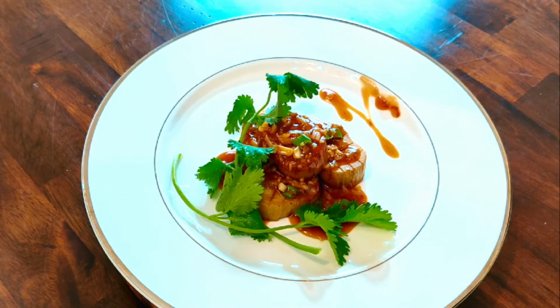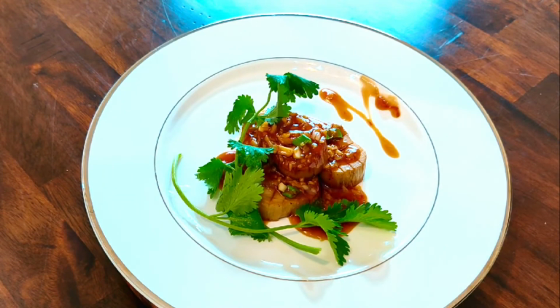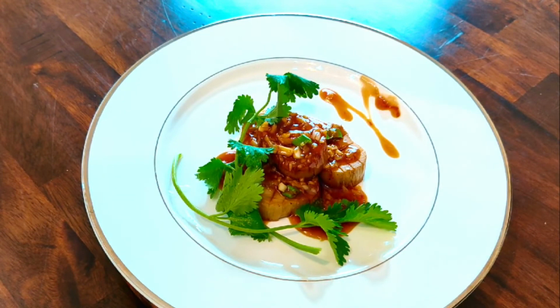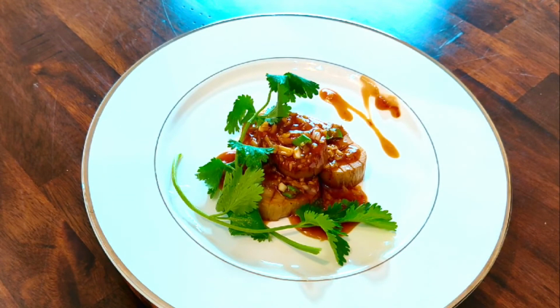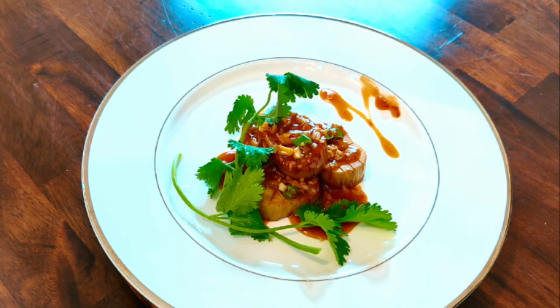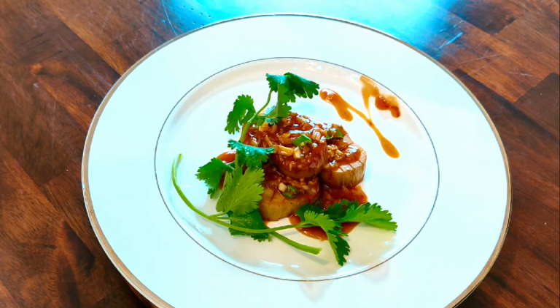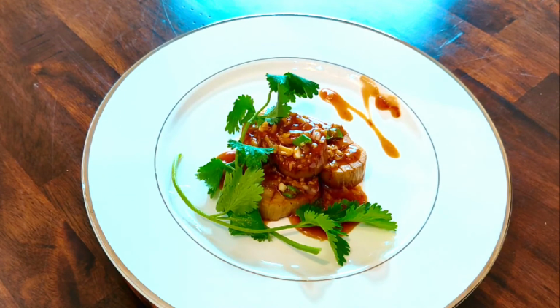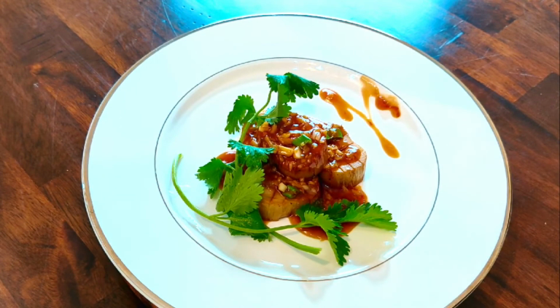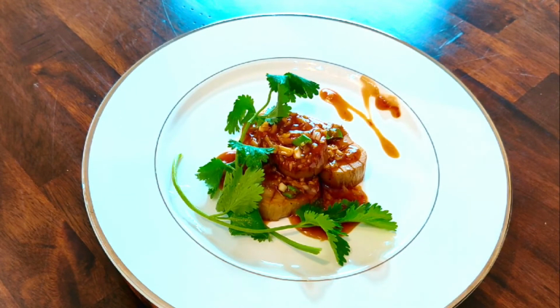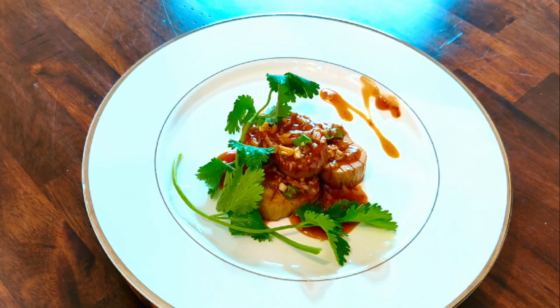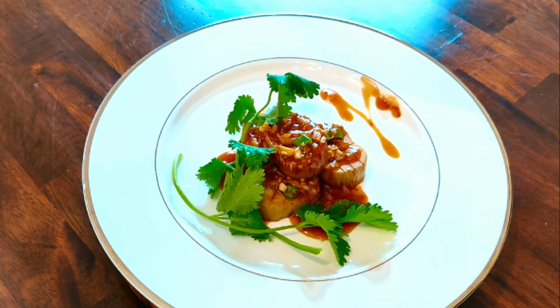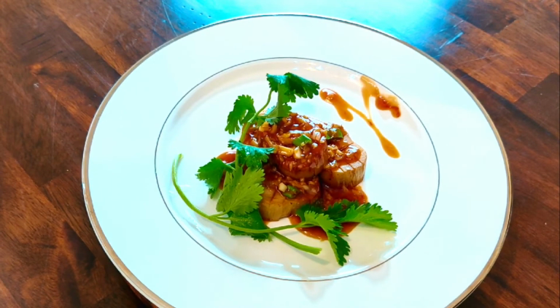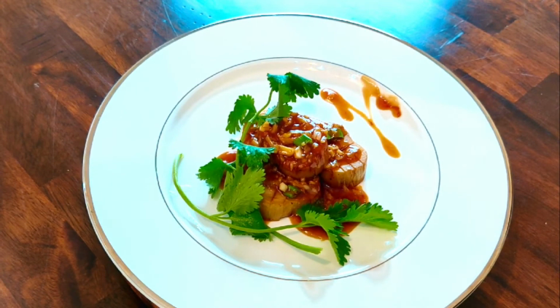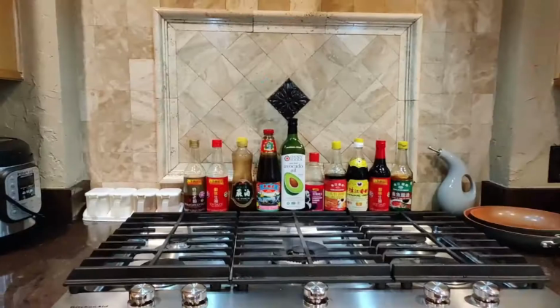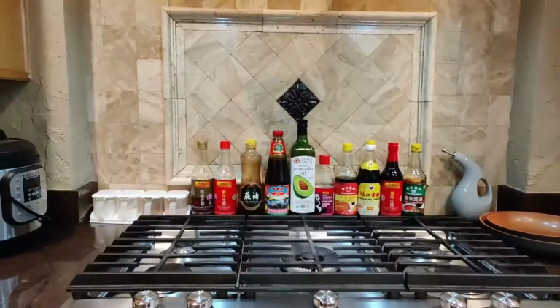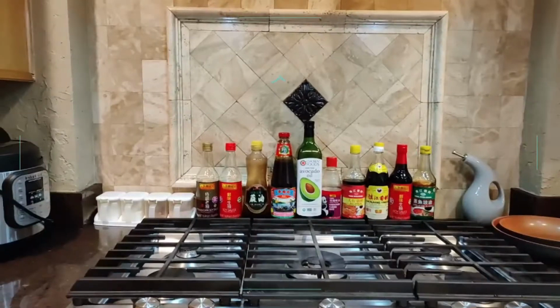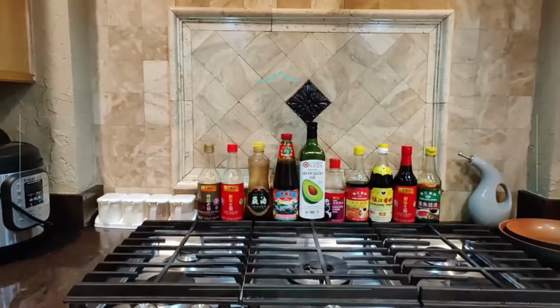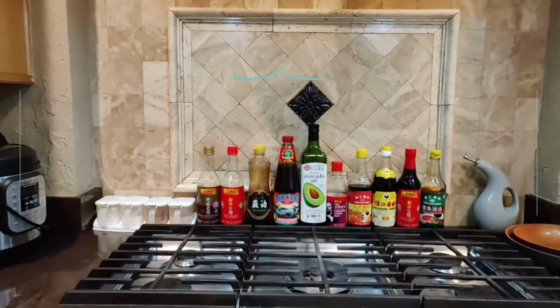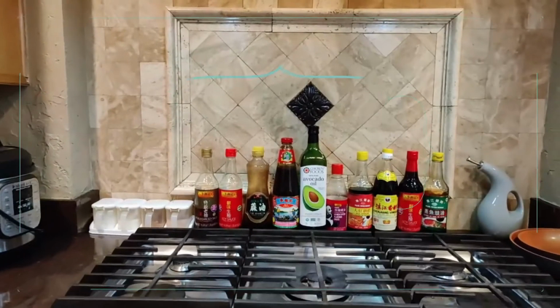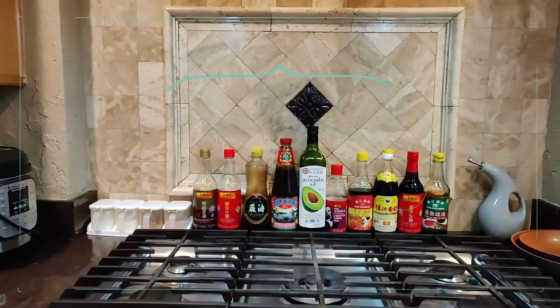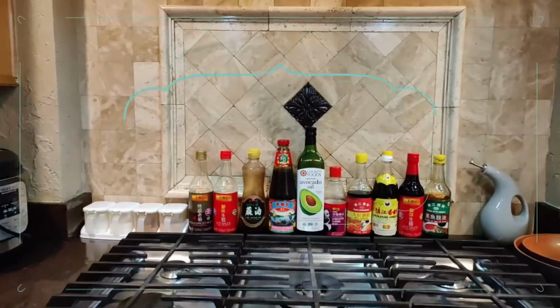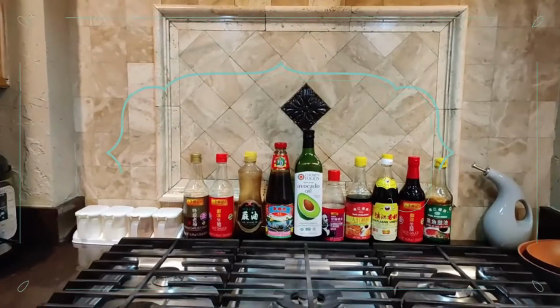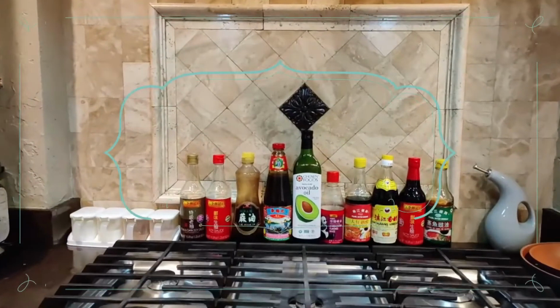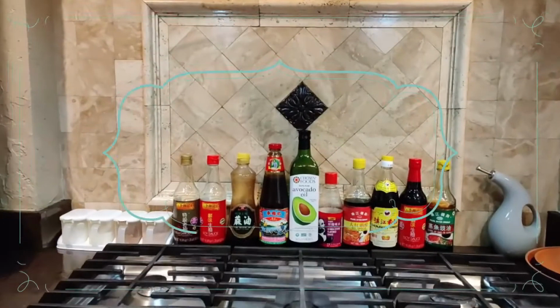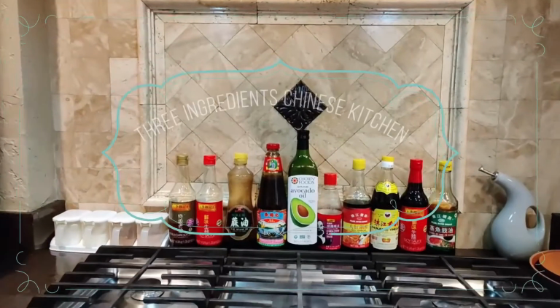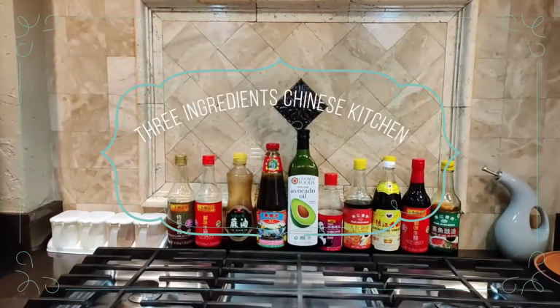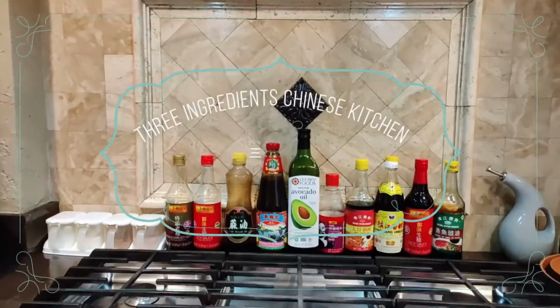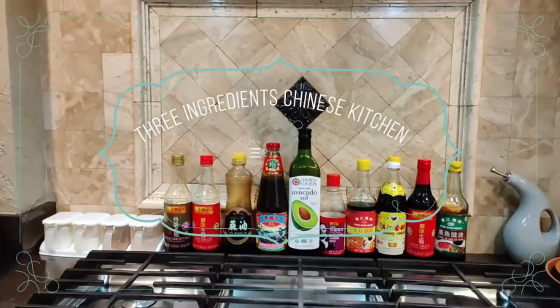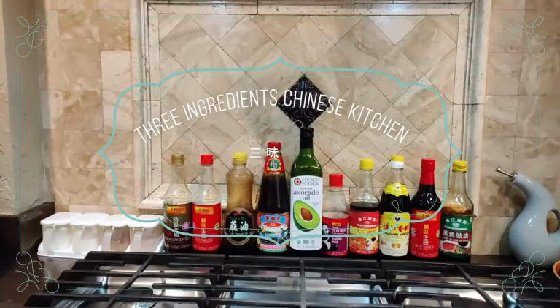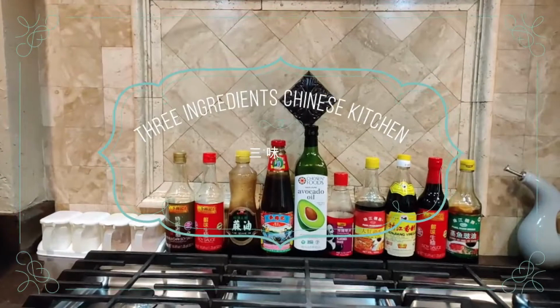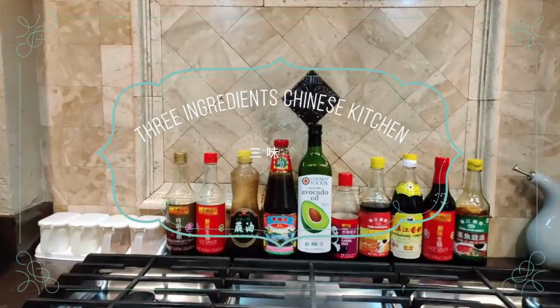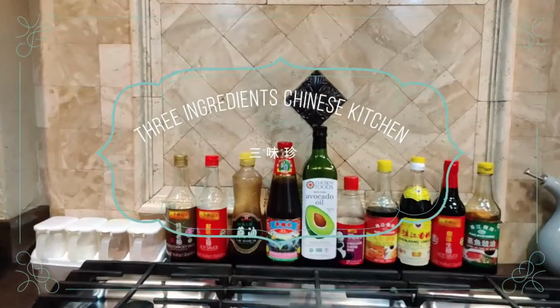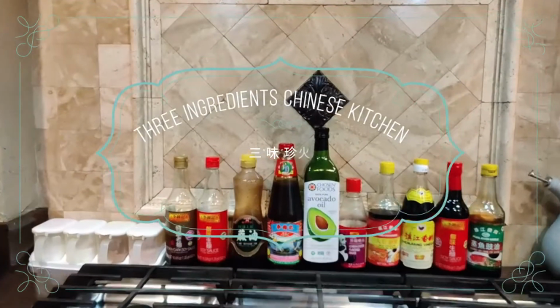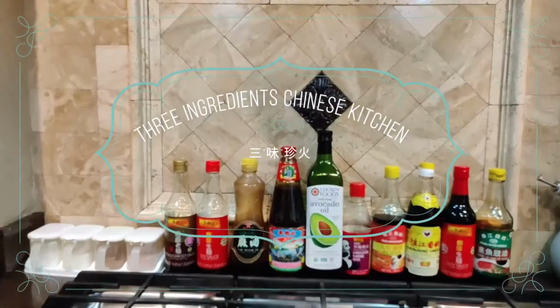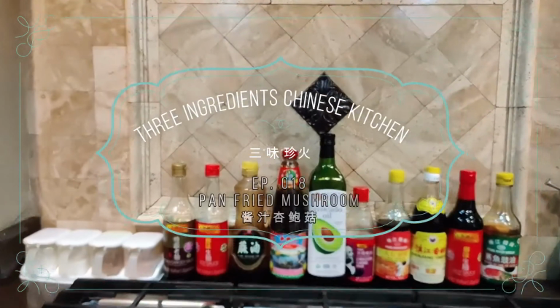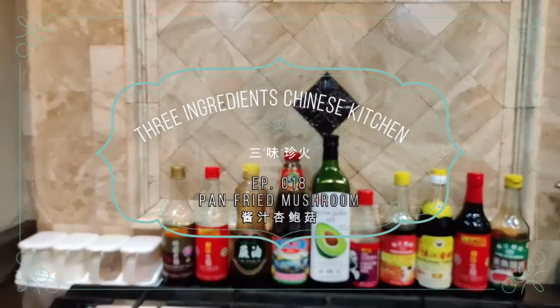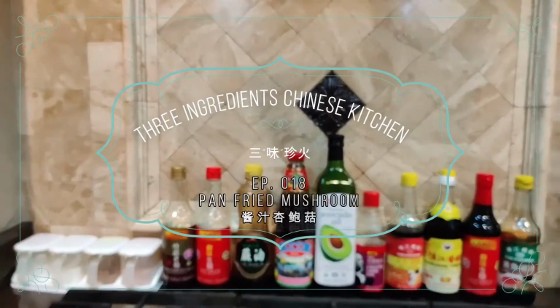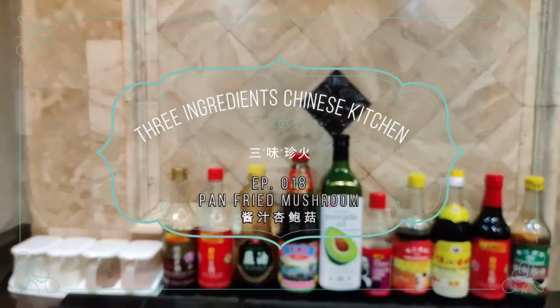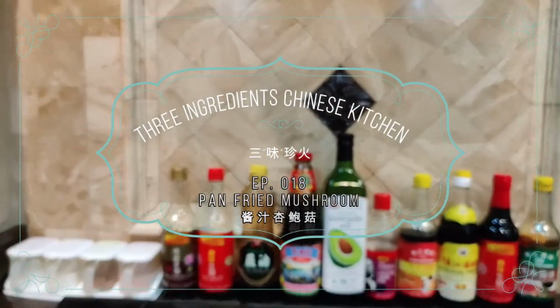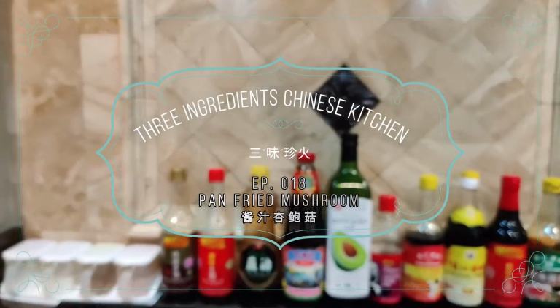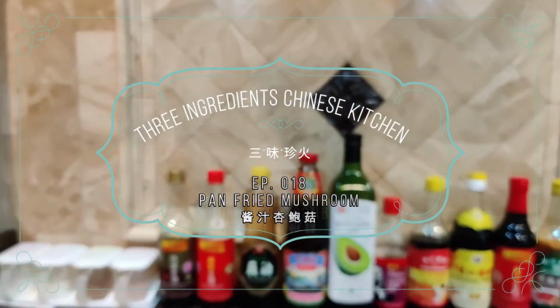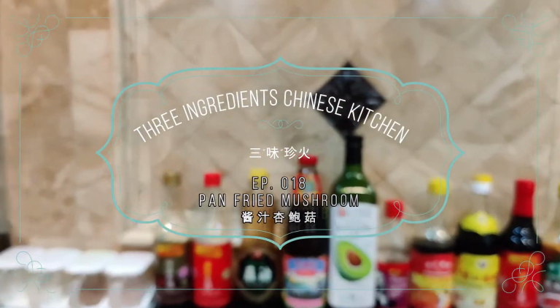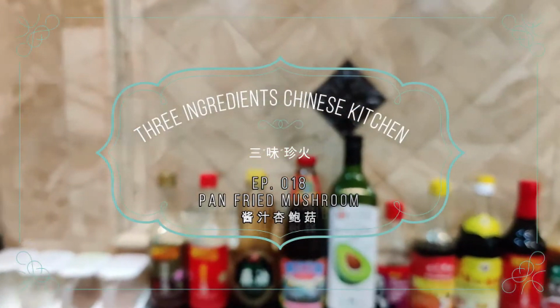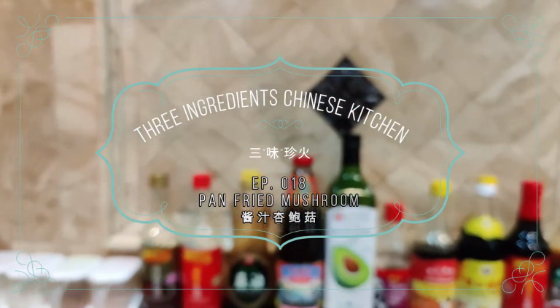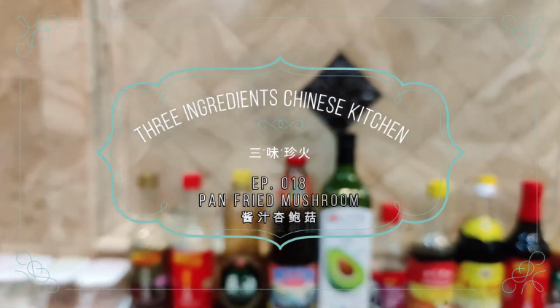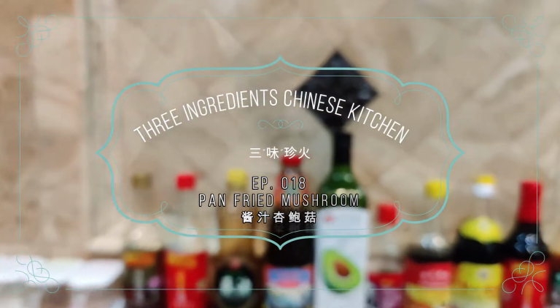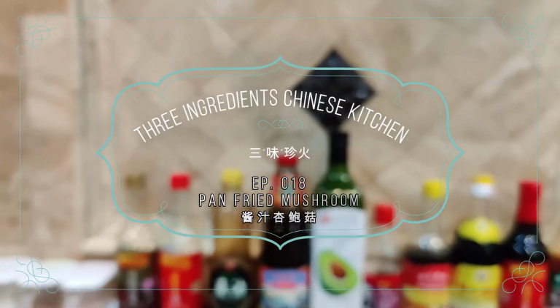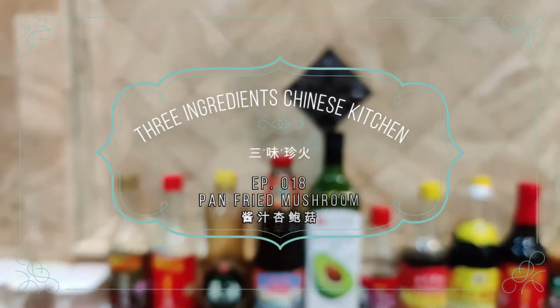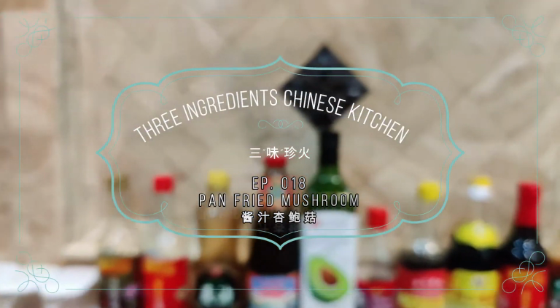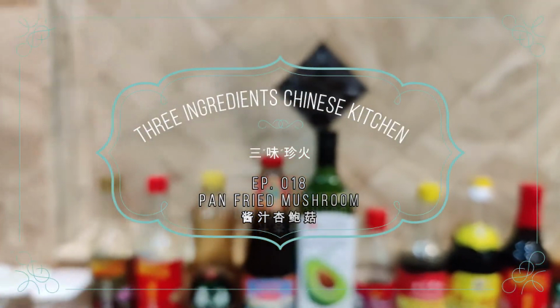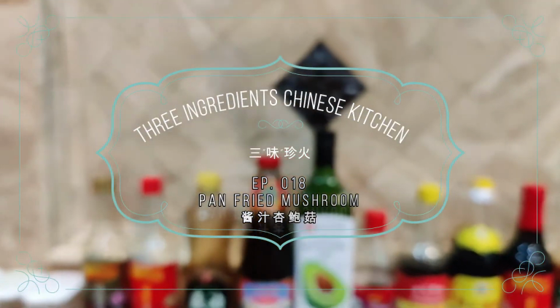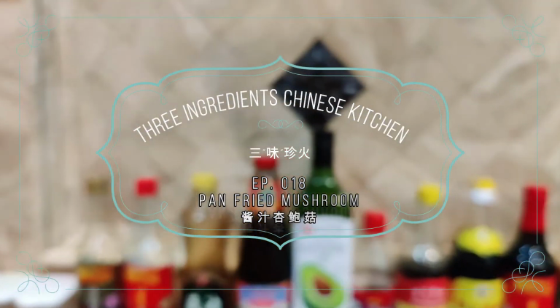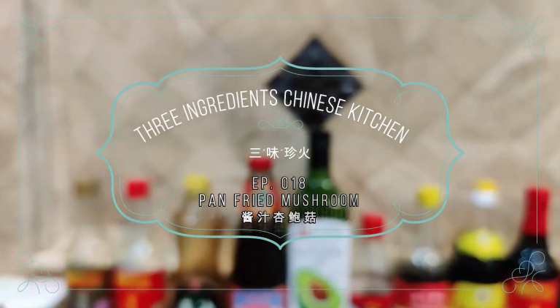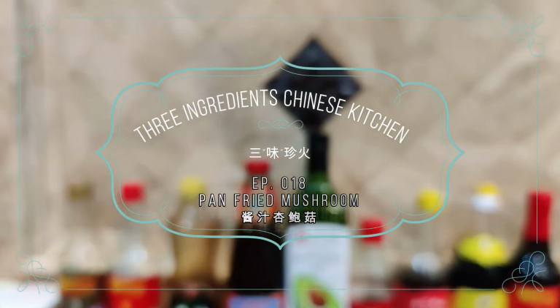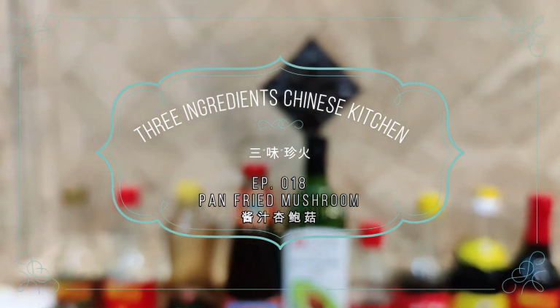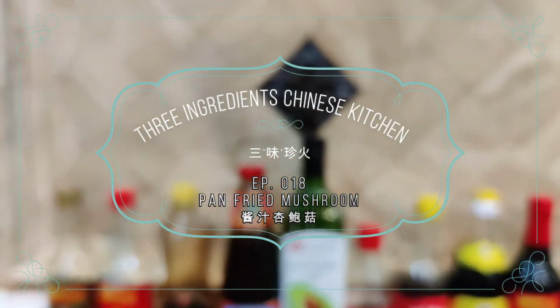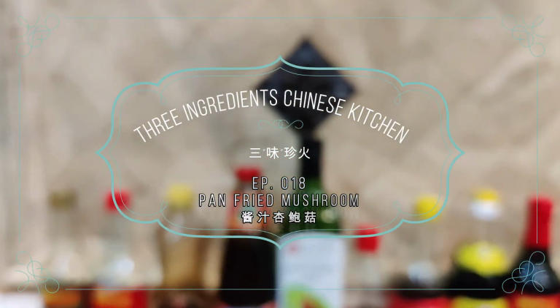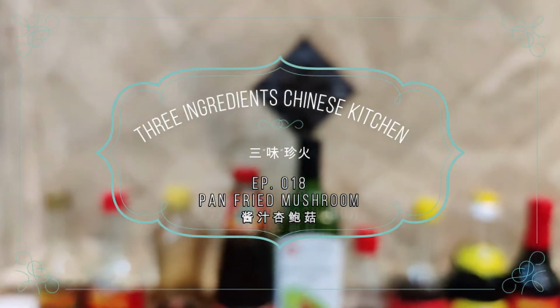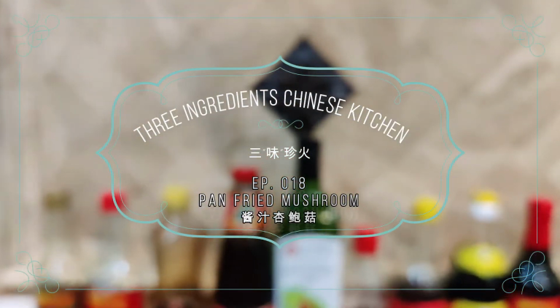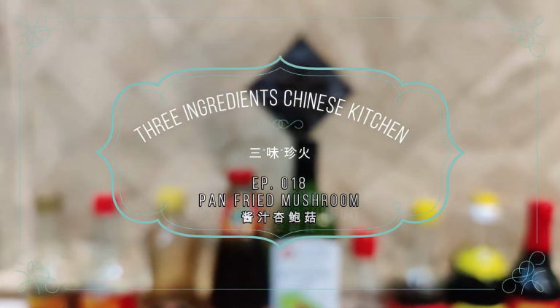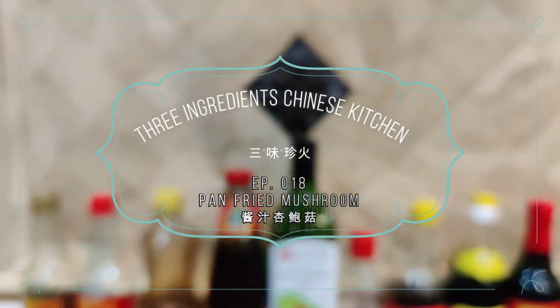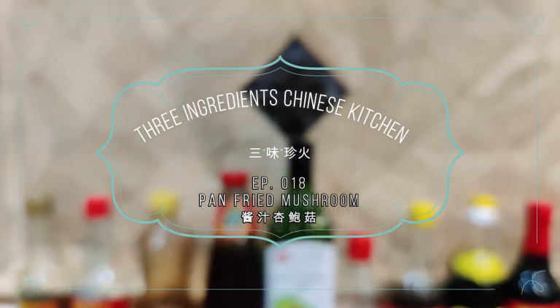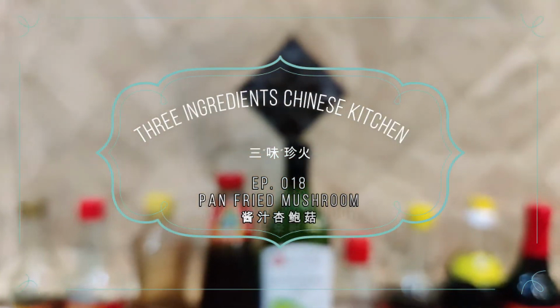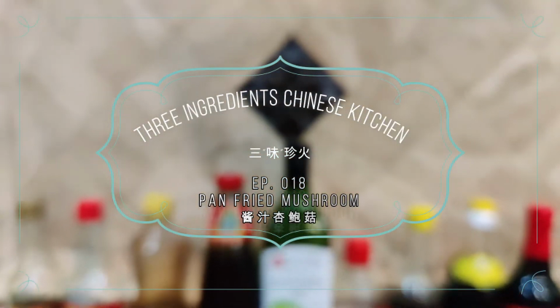If you like this channel, please like, subscribe, and hit the notification bell, and let me know what Chinese dishes you would like to cook in the comments area.